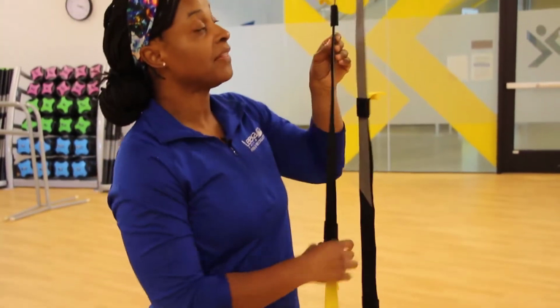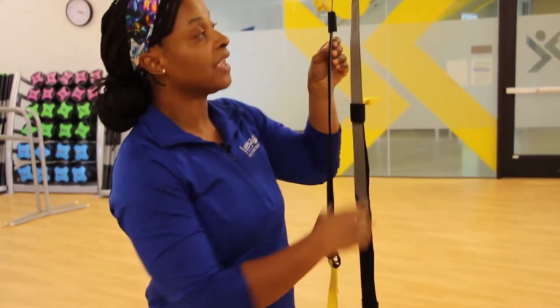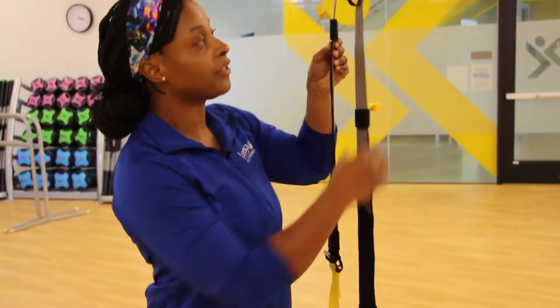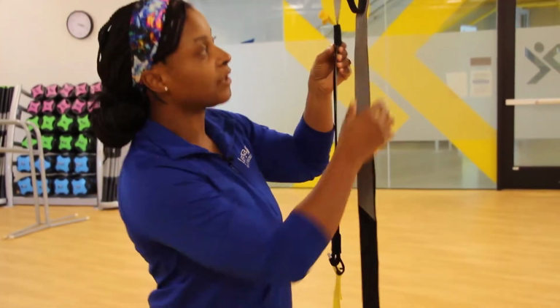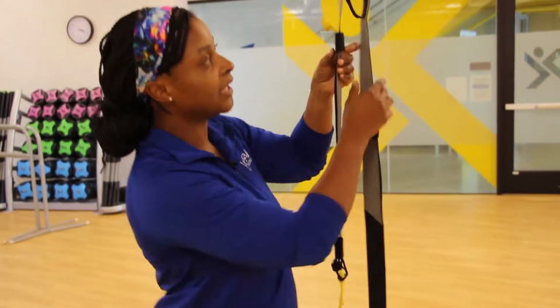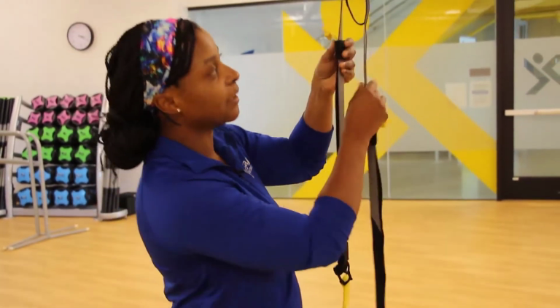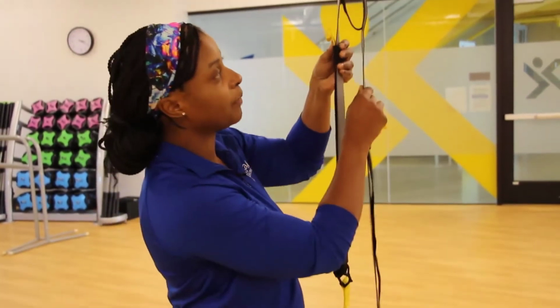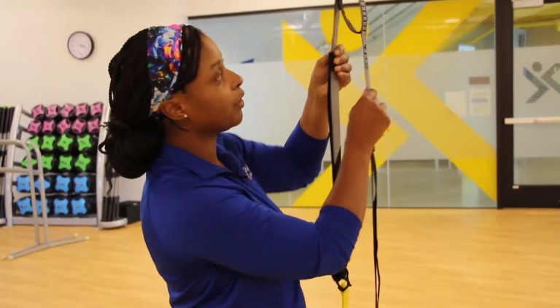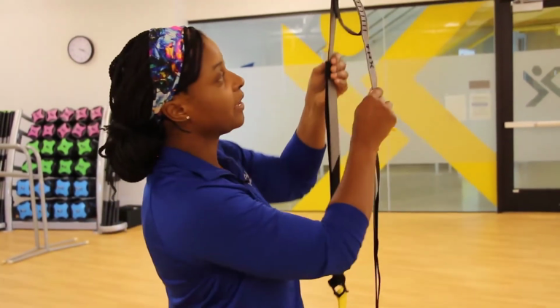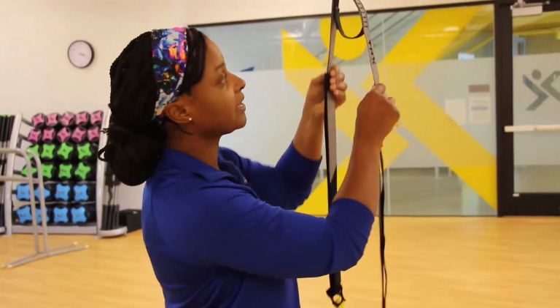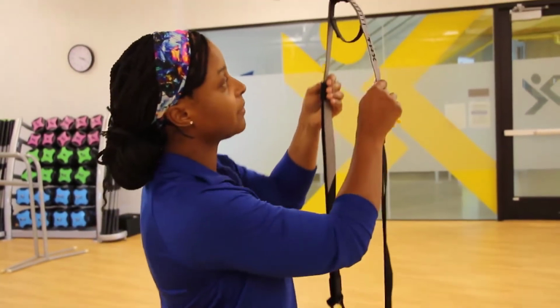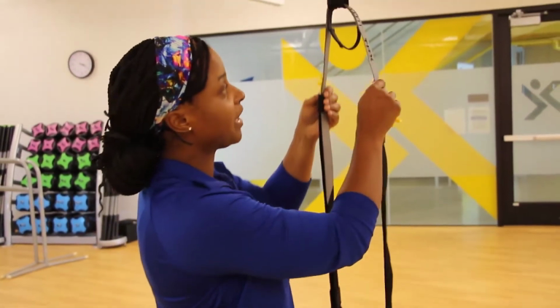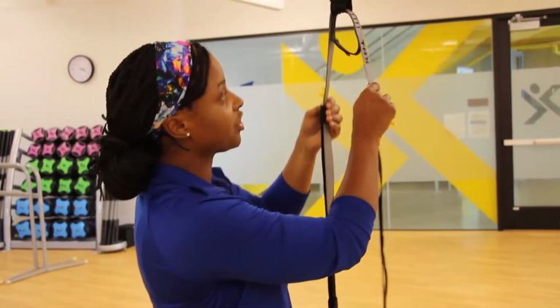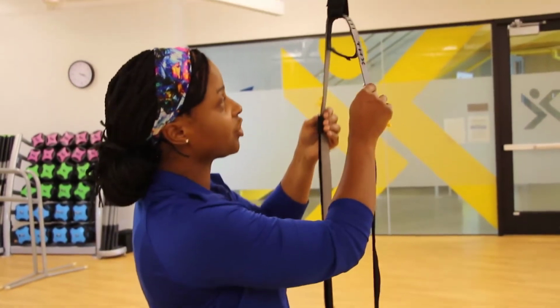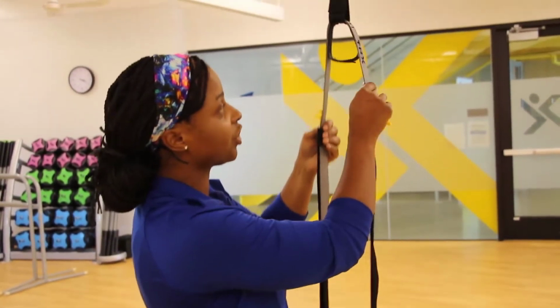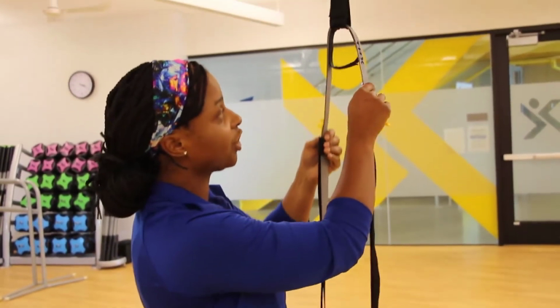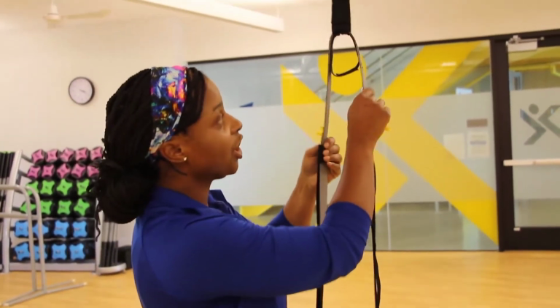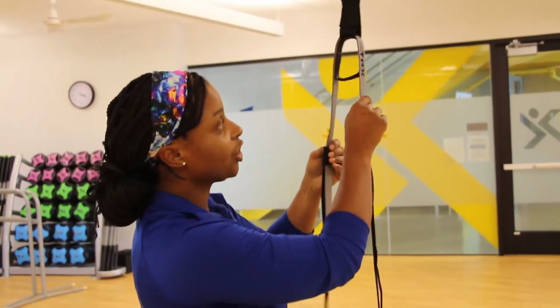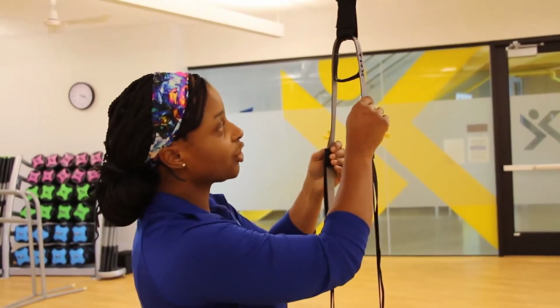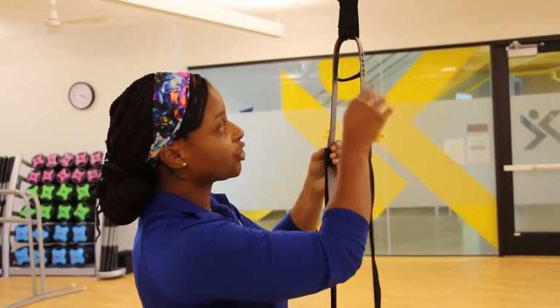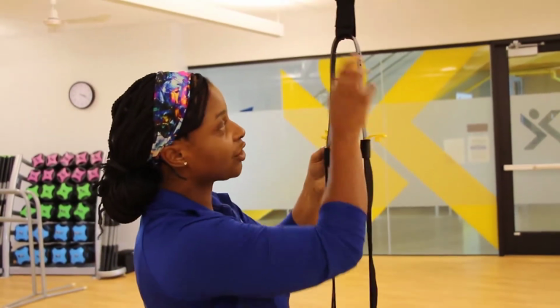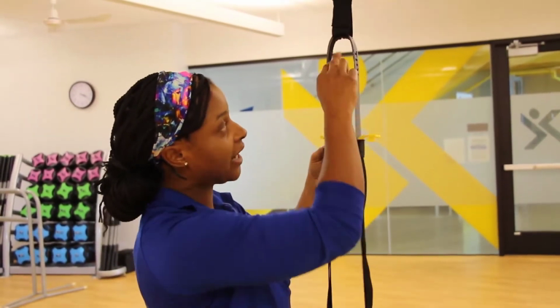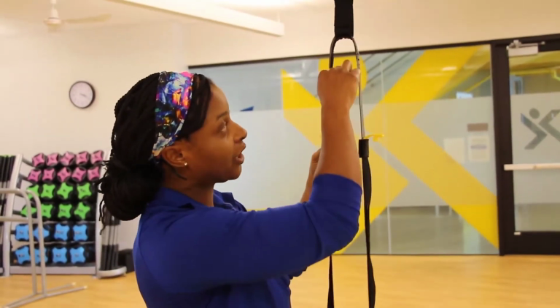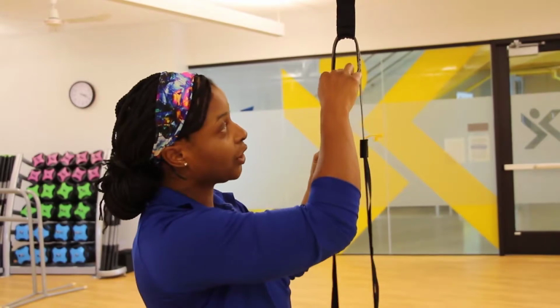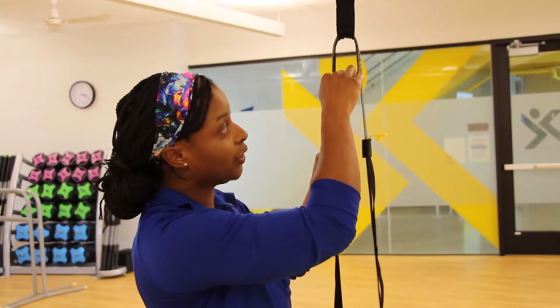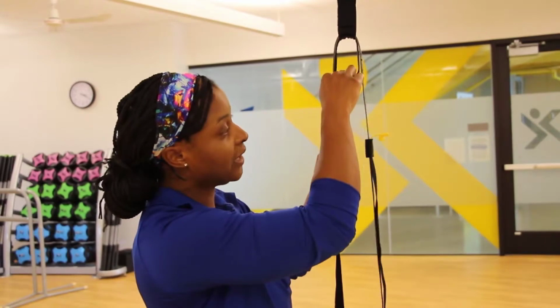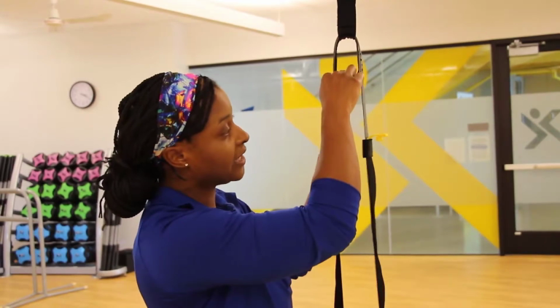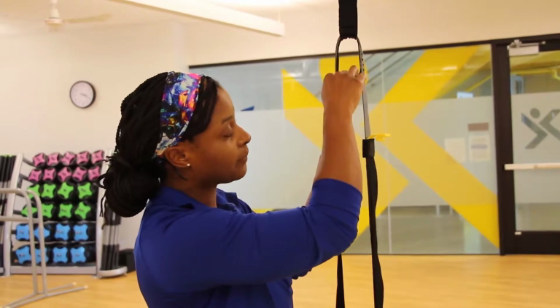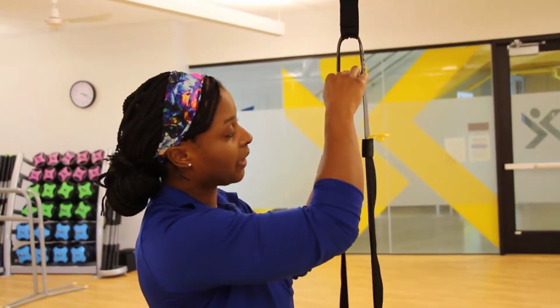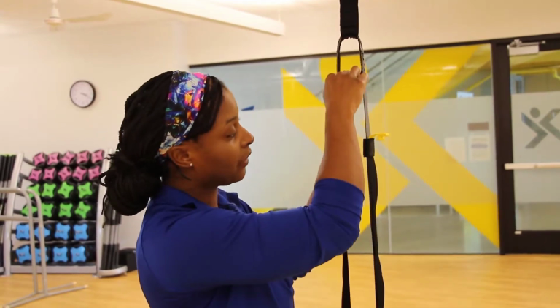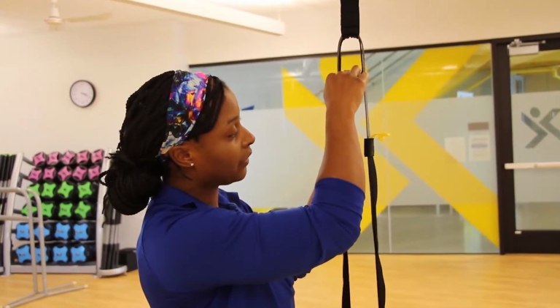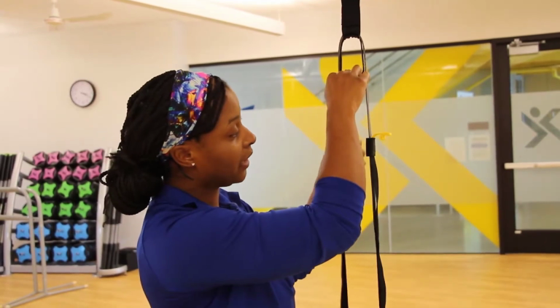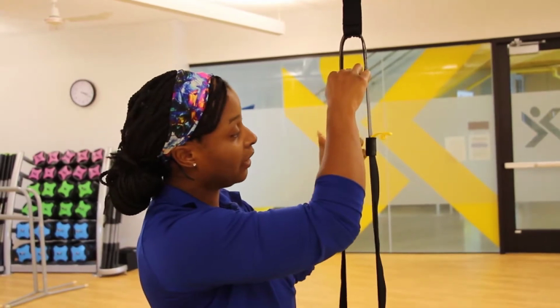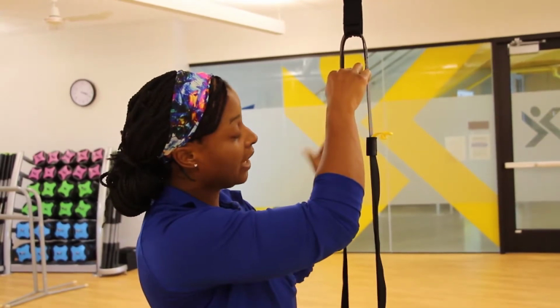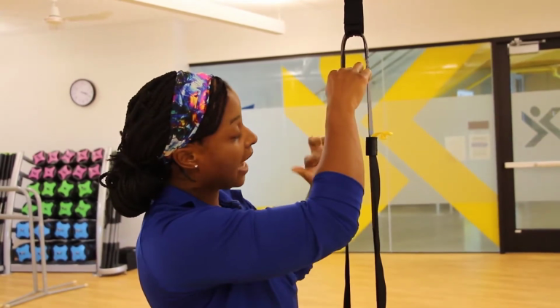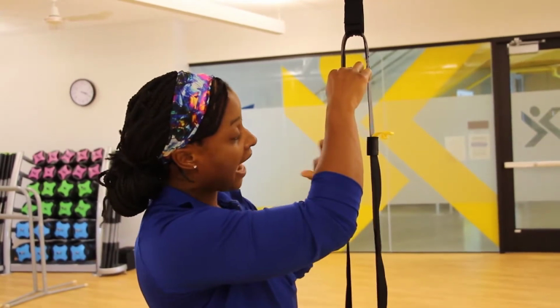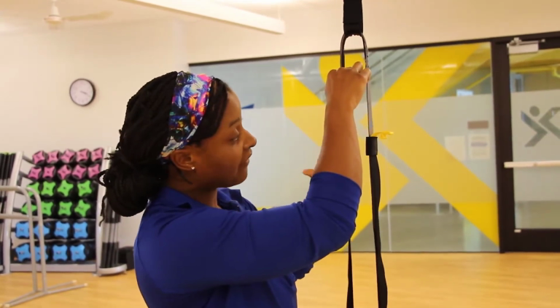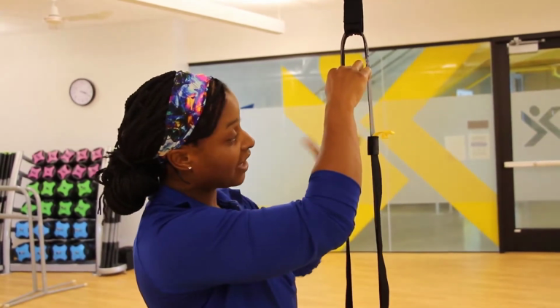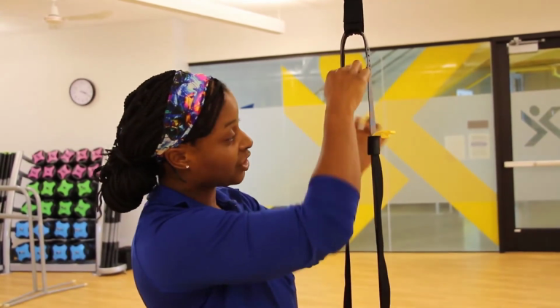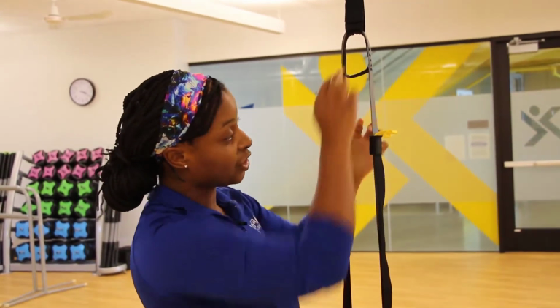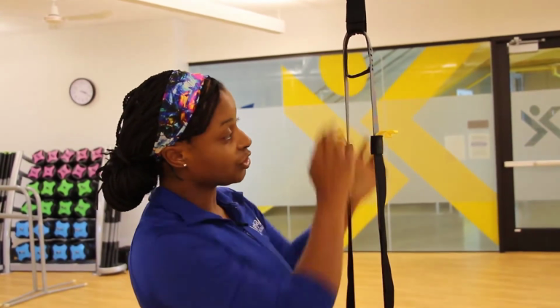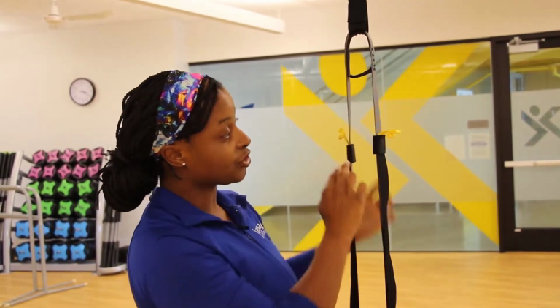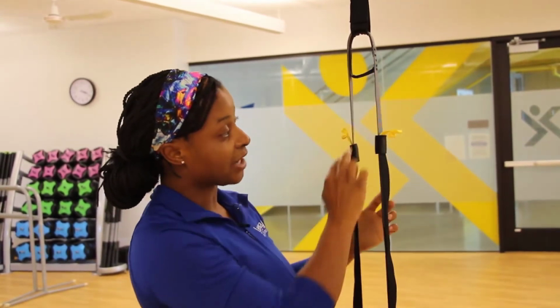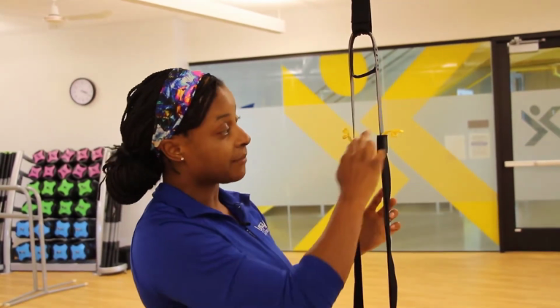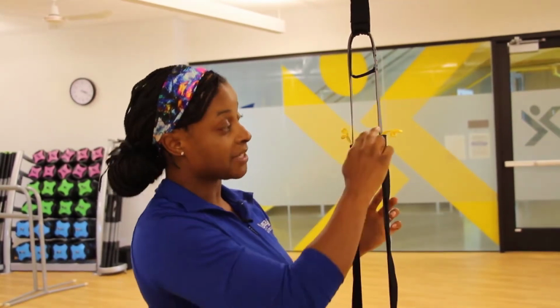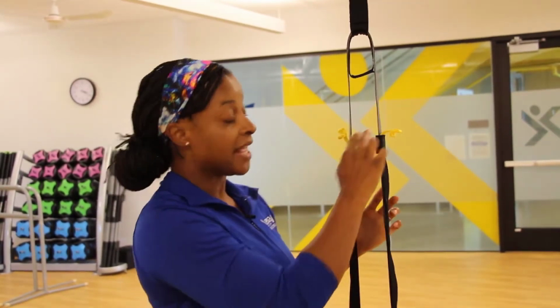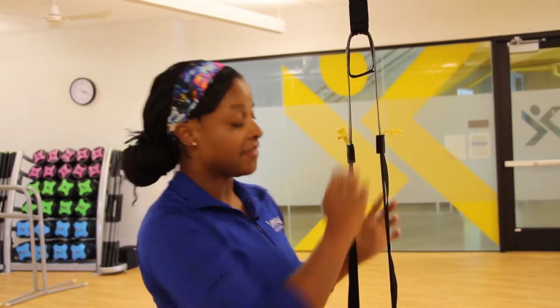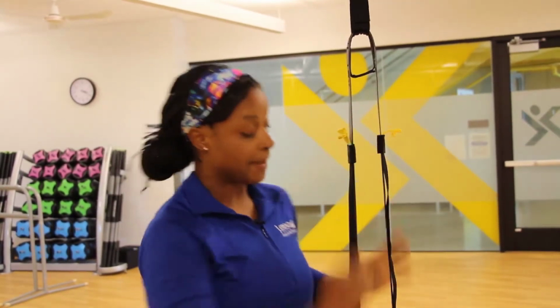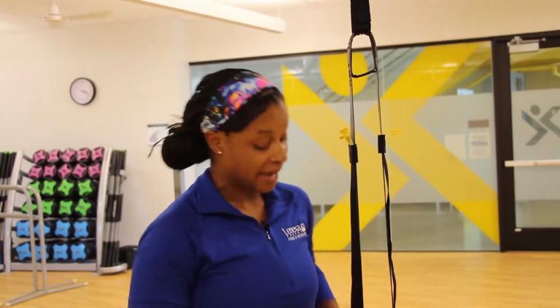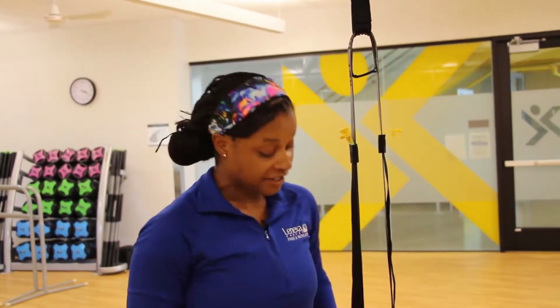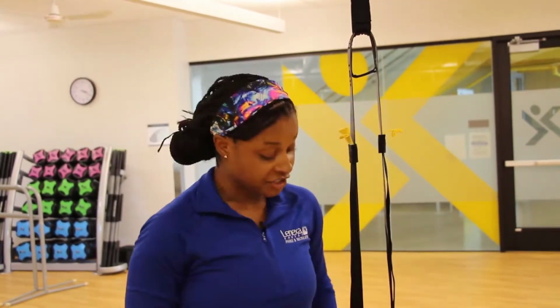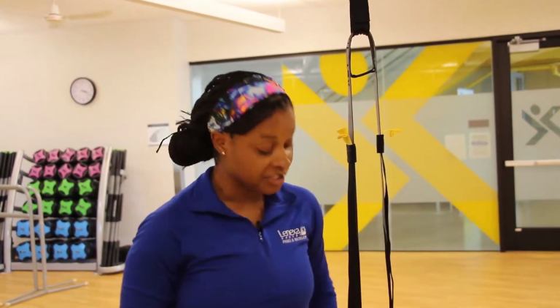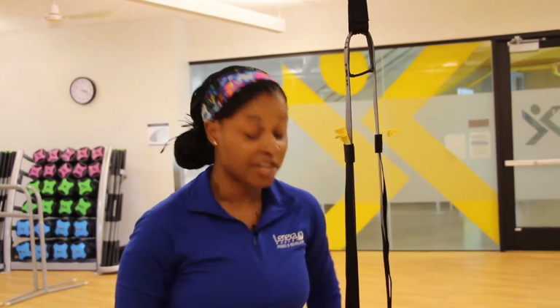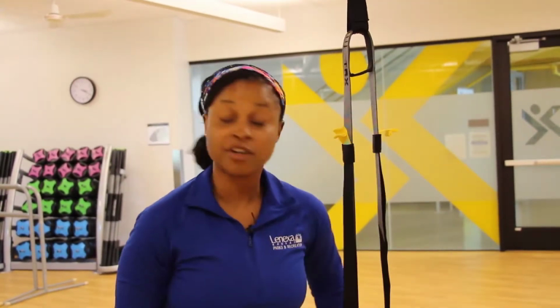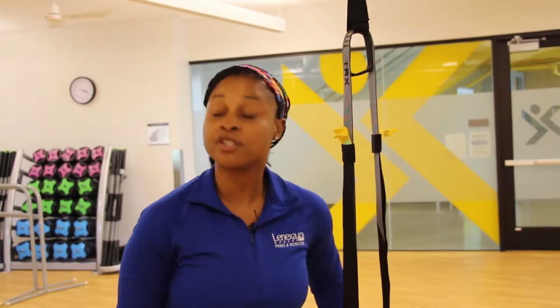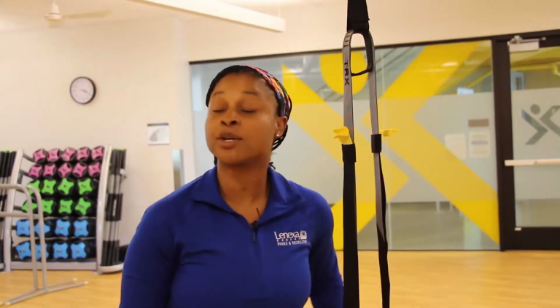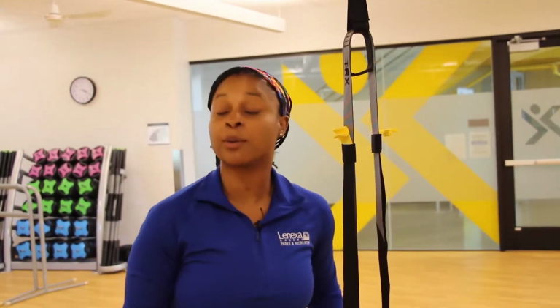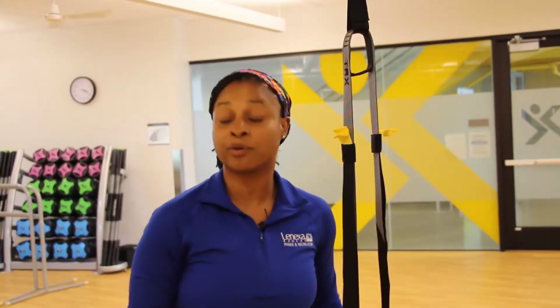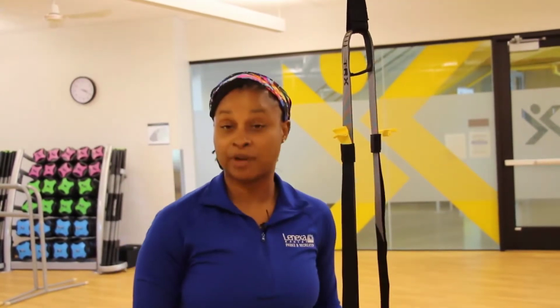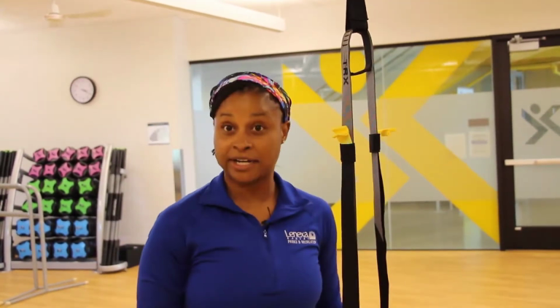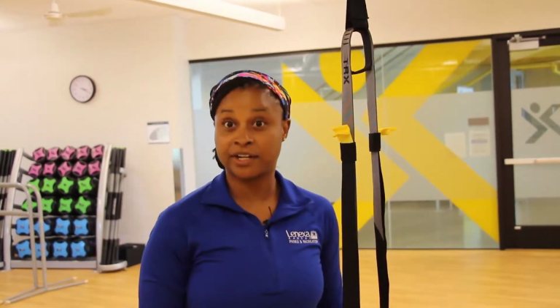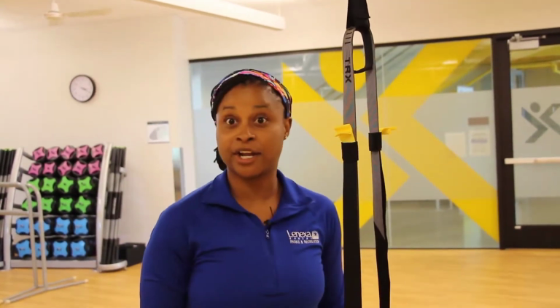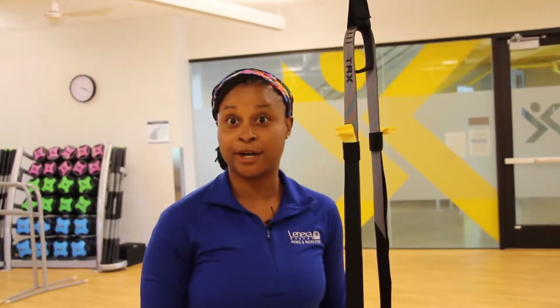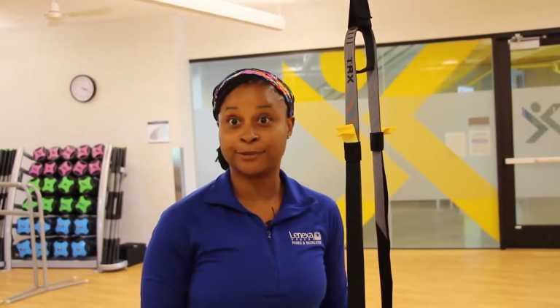The other key component is to make sure your triangle is parallel. I've got two straps that match each other, so we're ready to go.